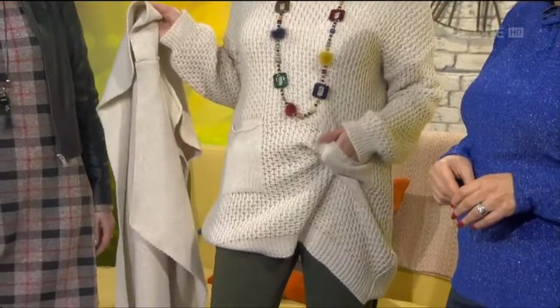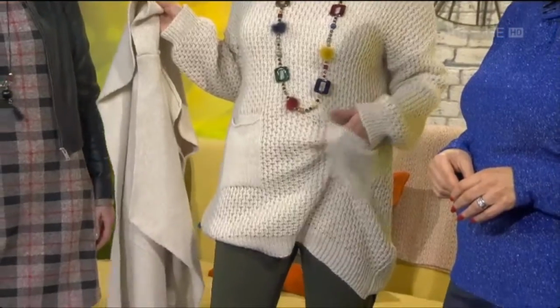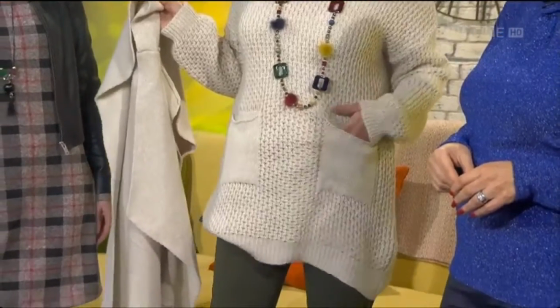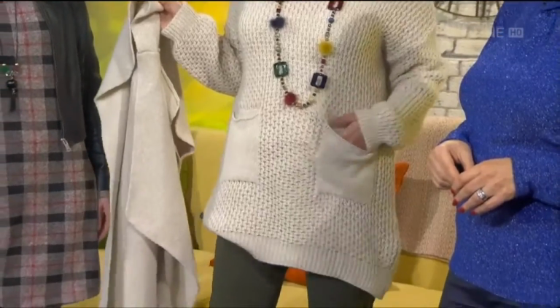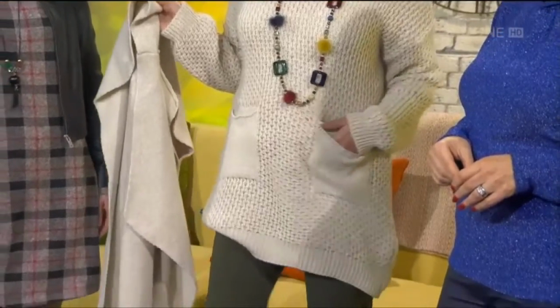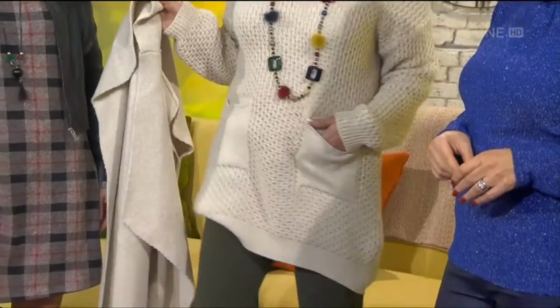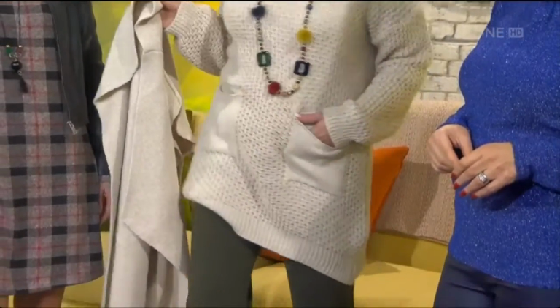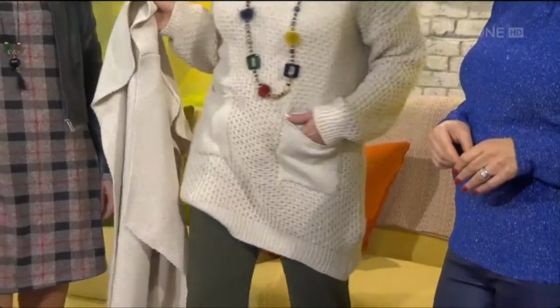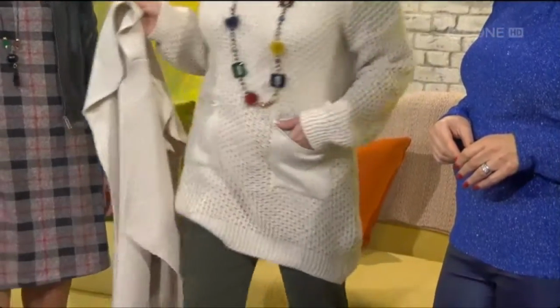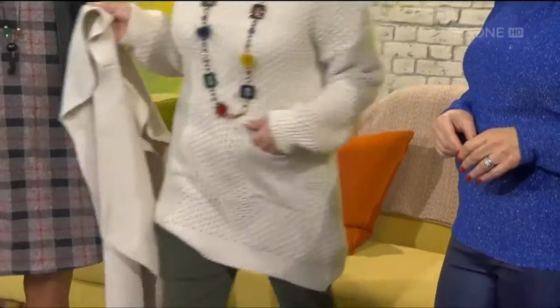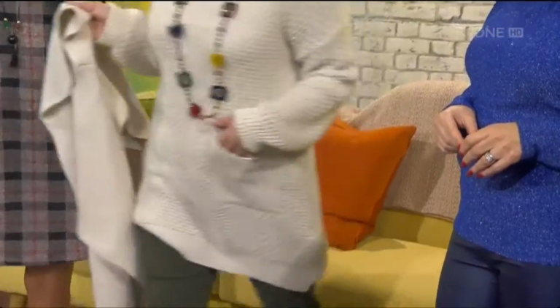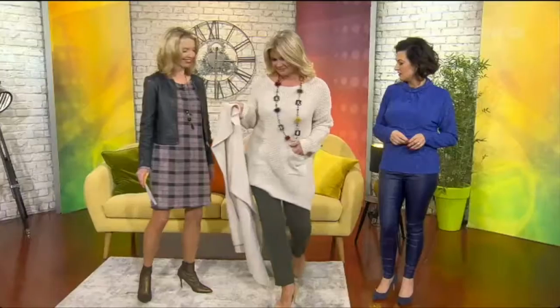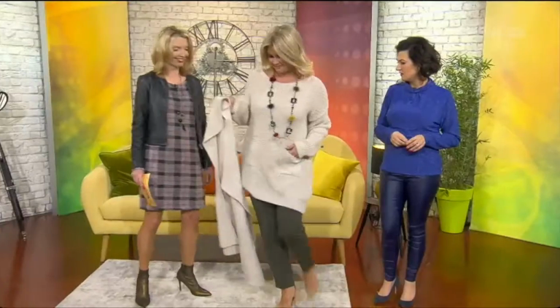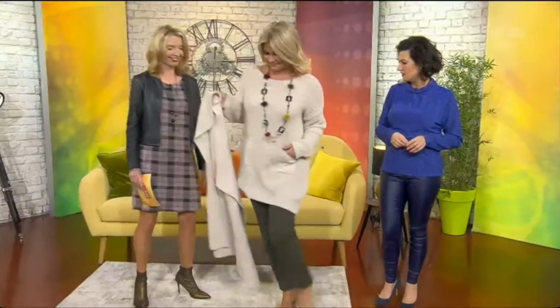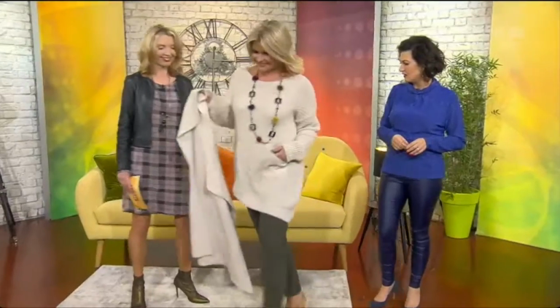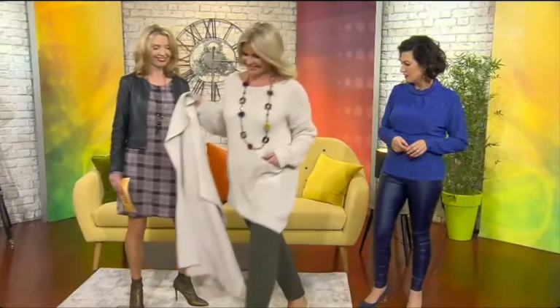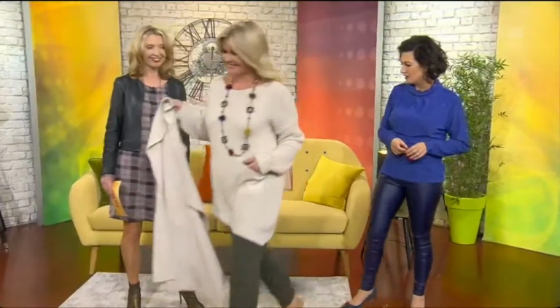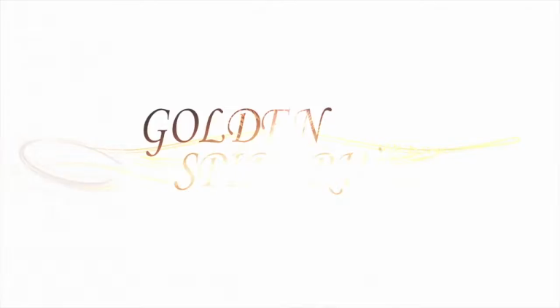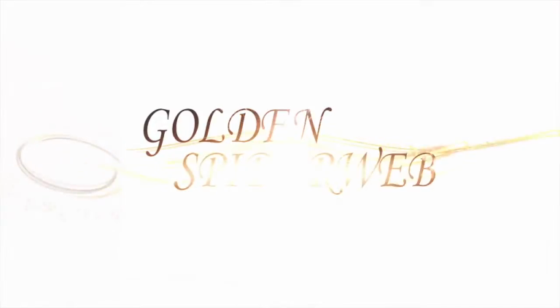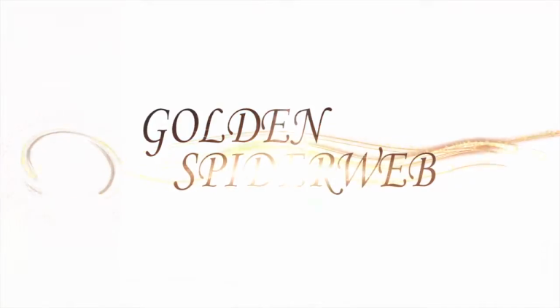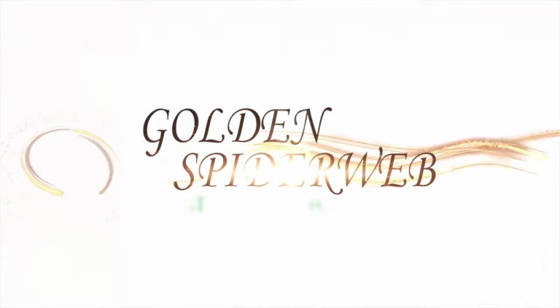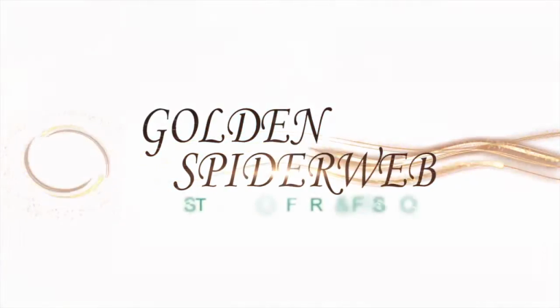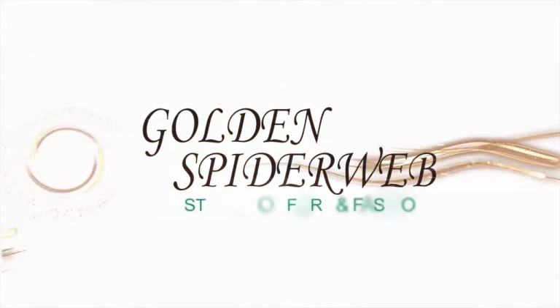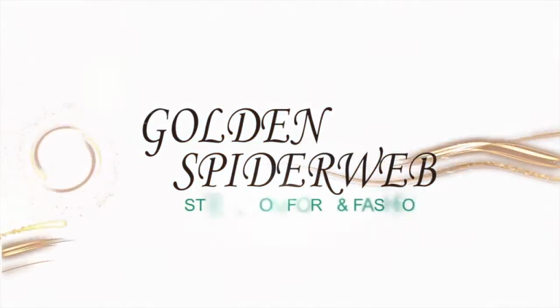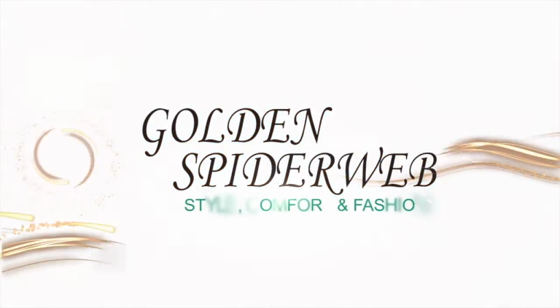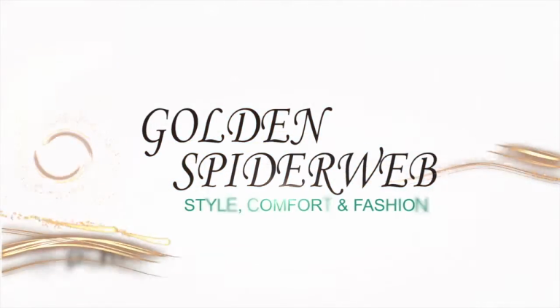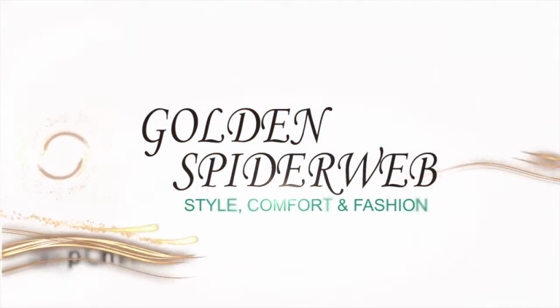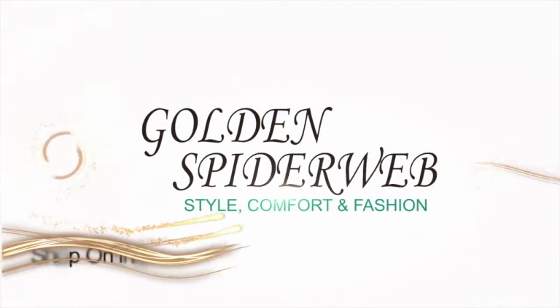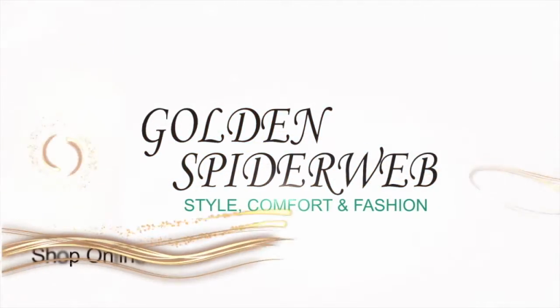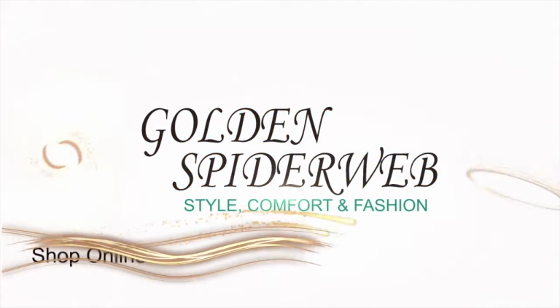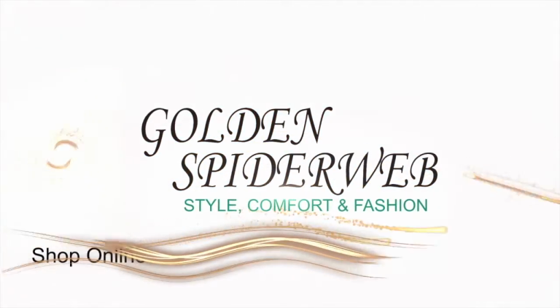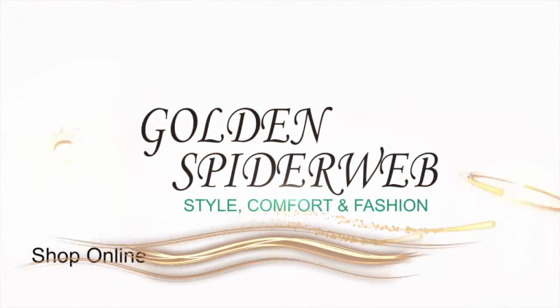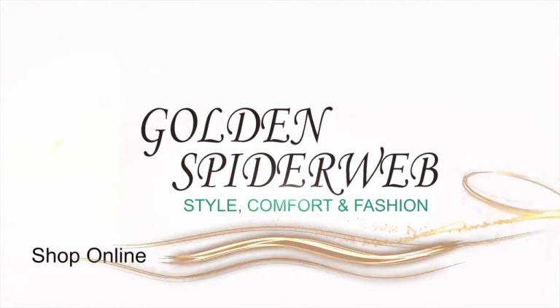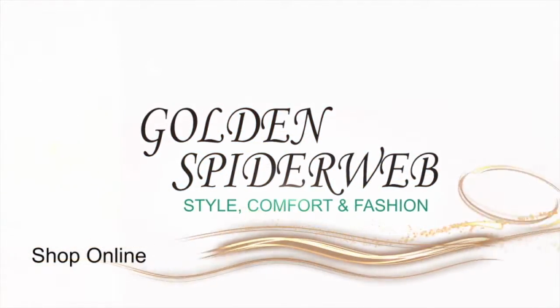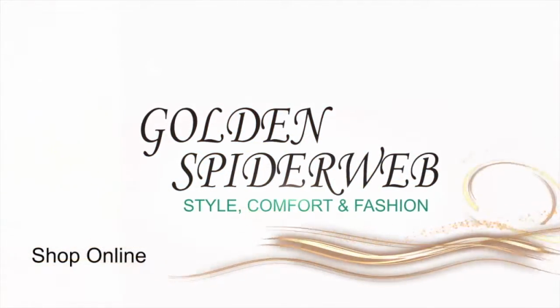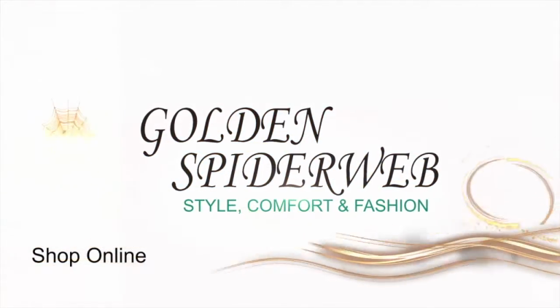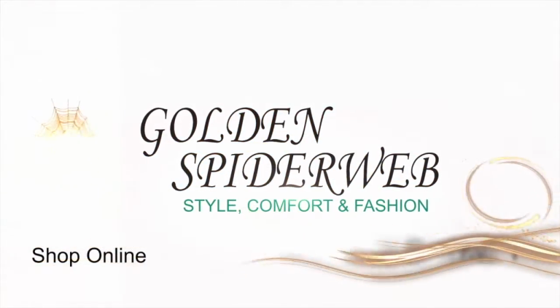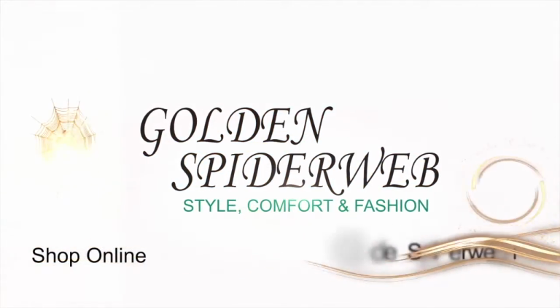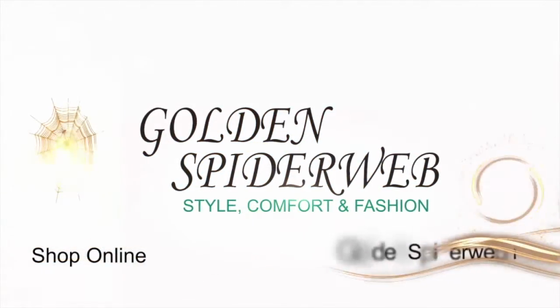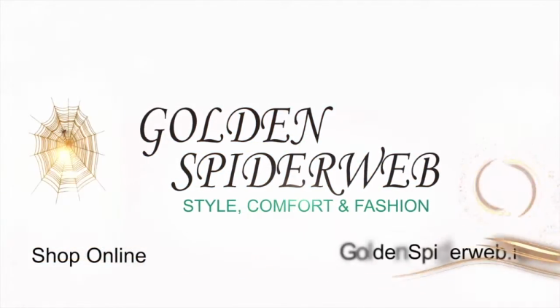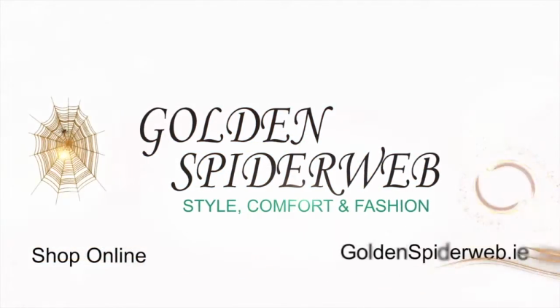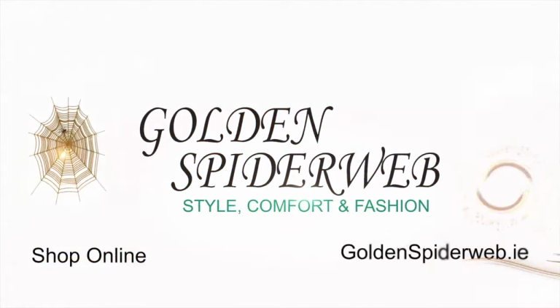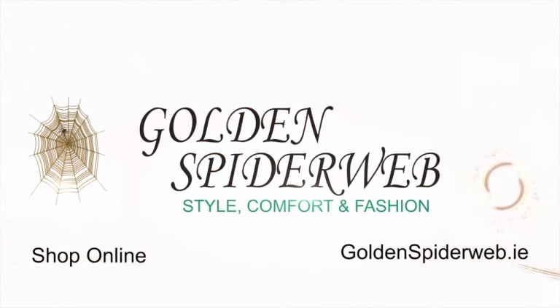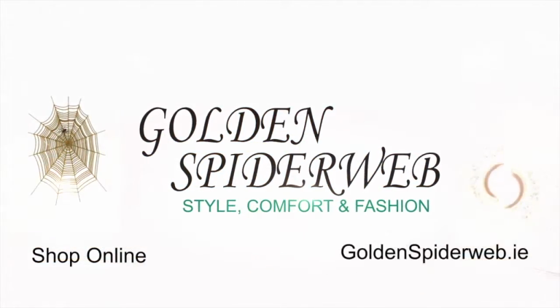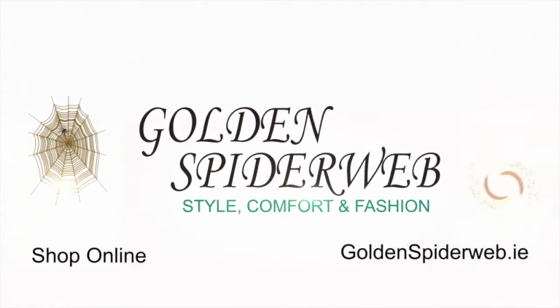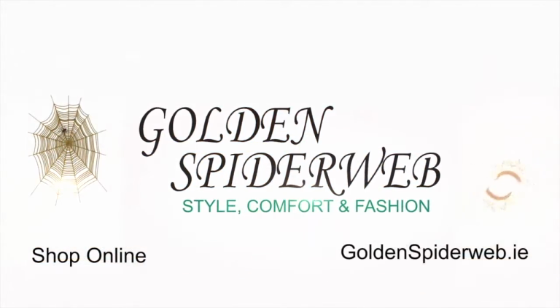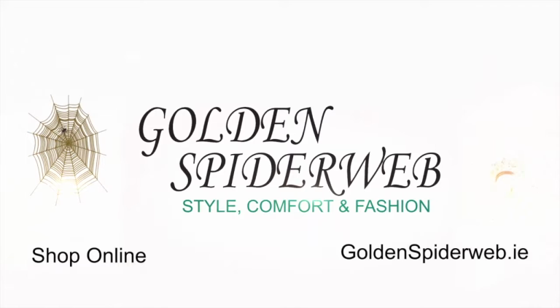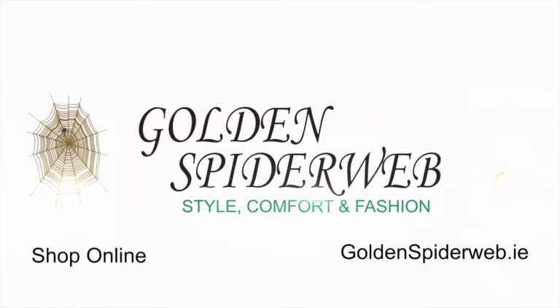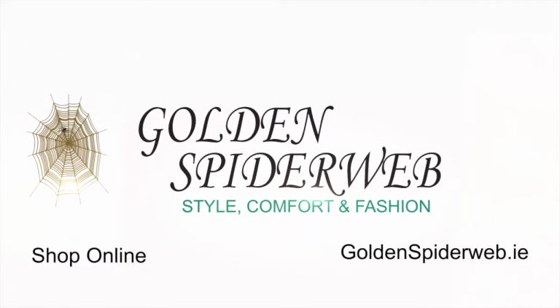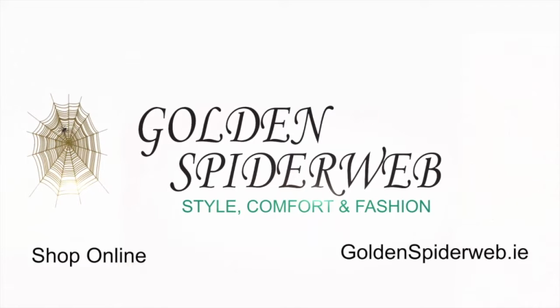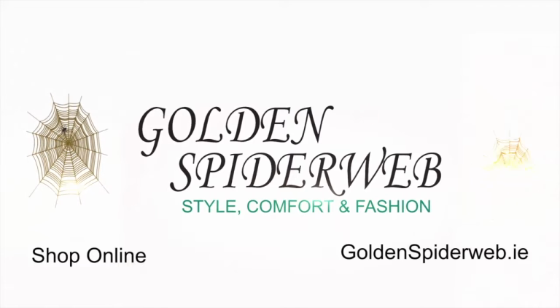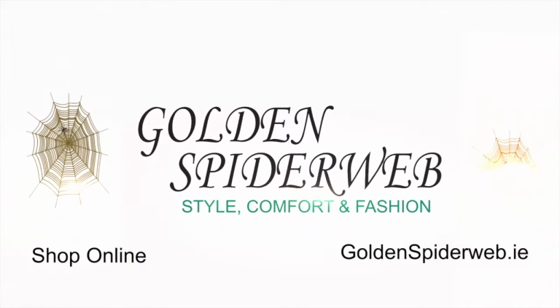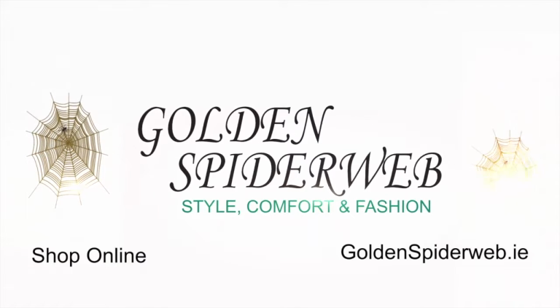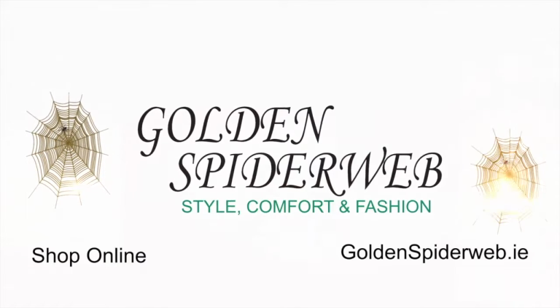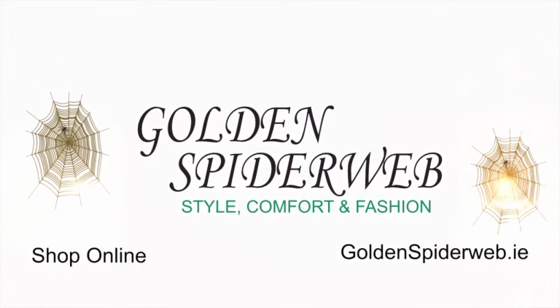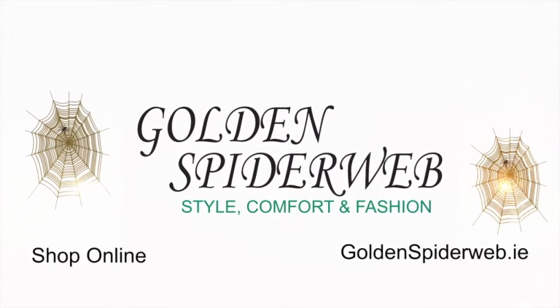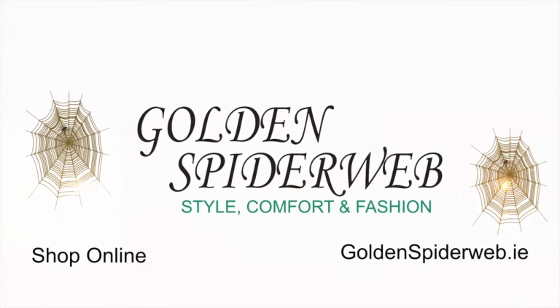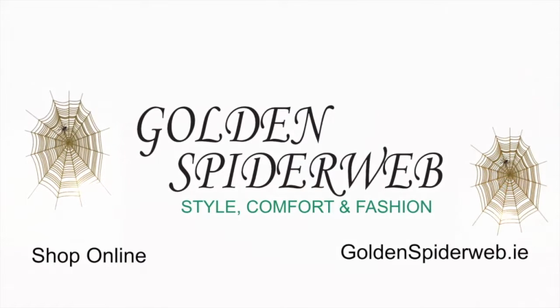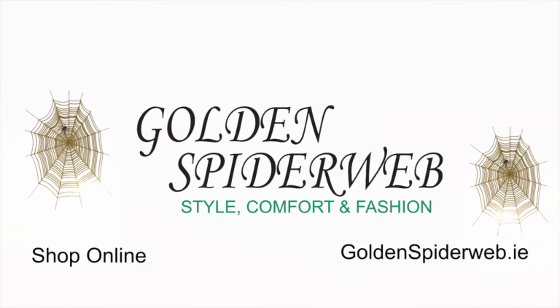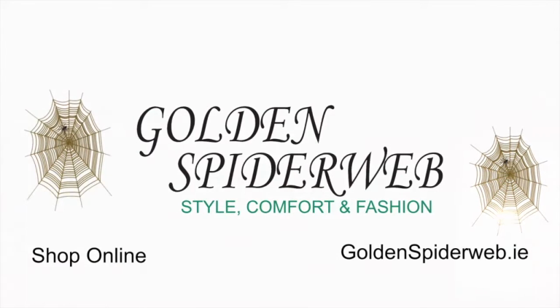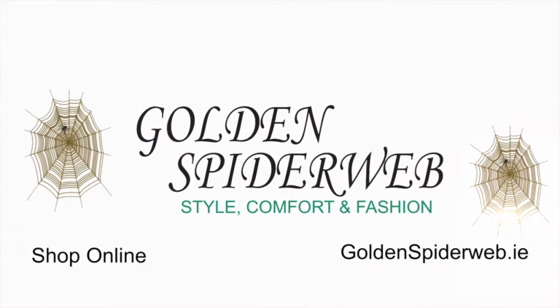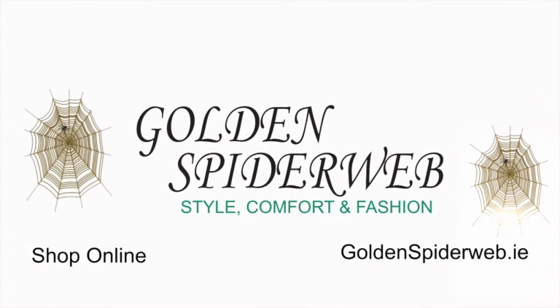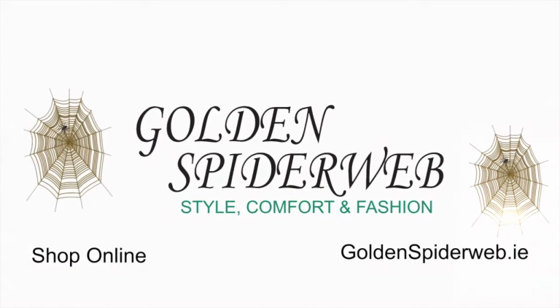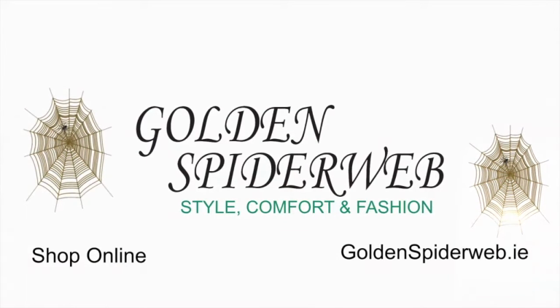Thanks, Nicola. And that's all from Golden Spiderweb — they have stores all over Ireland and a new store in Kilkenny.